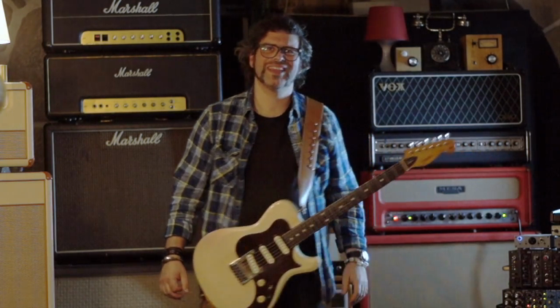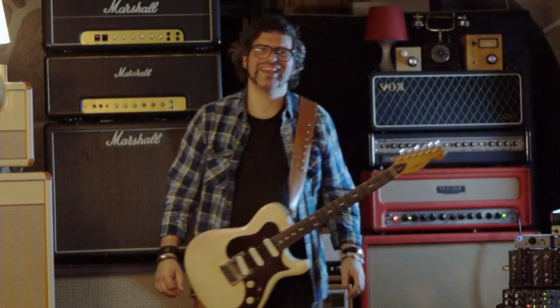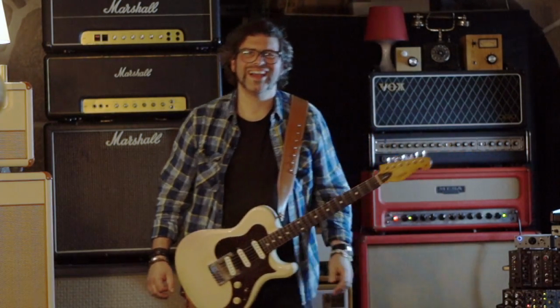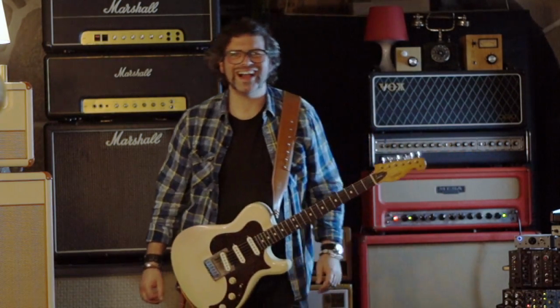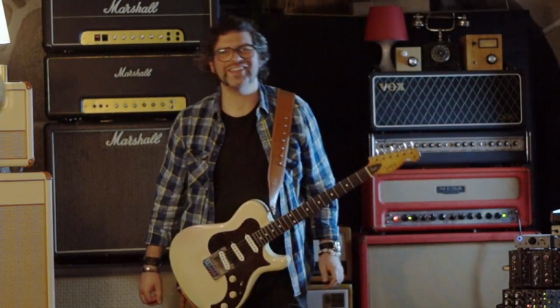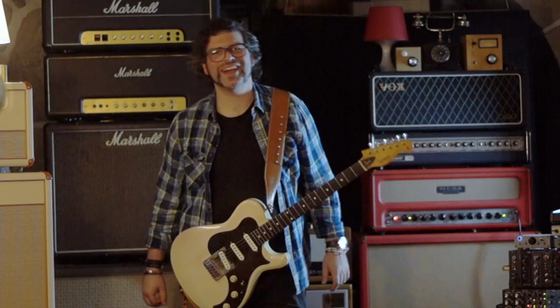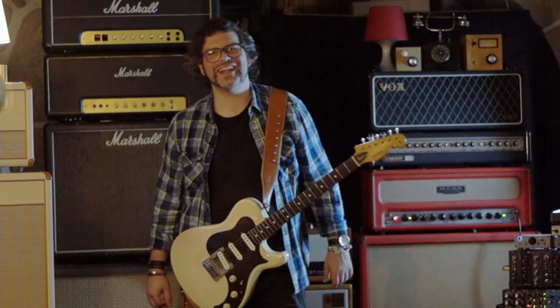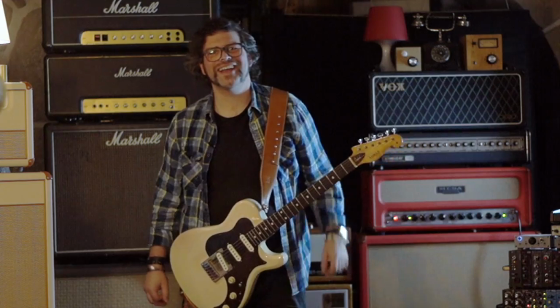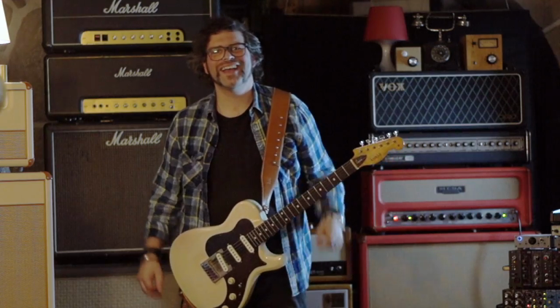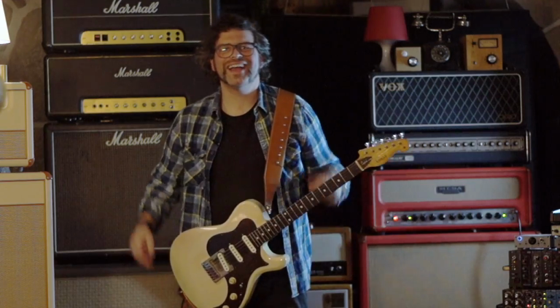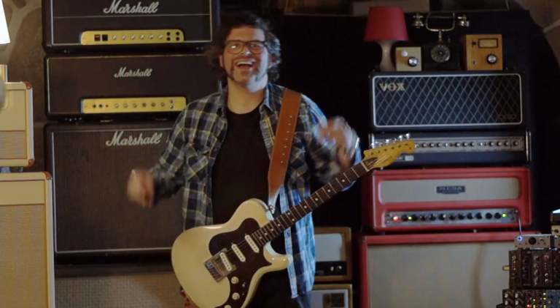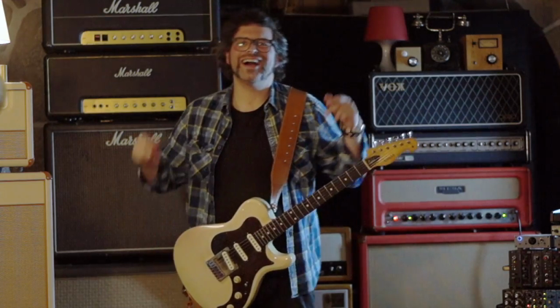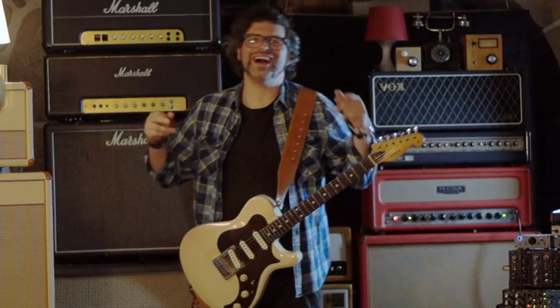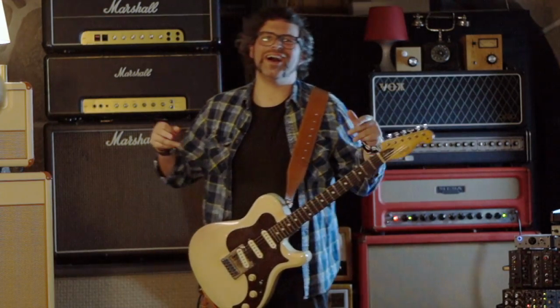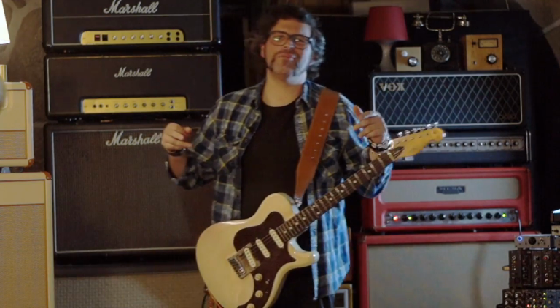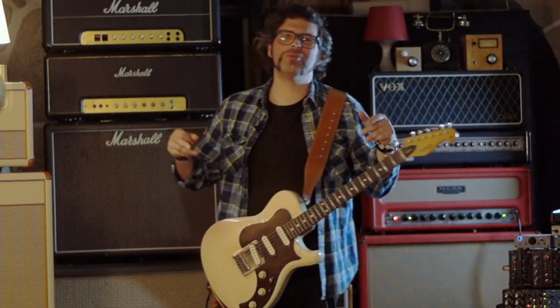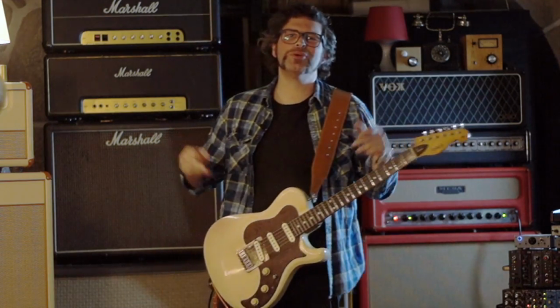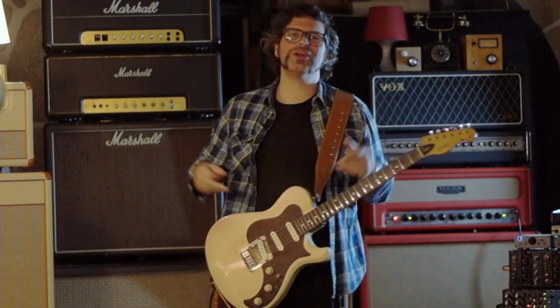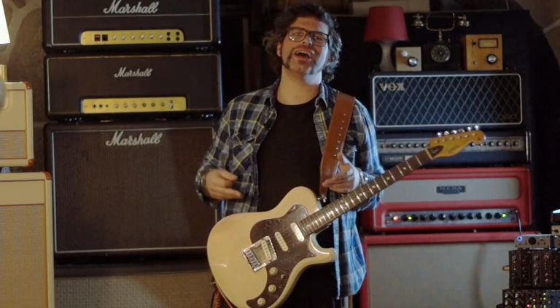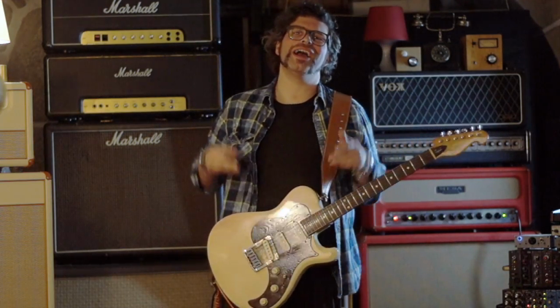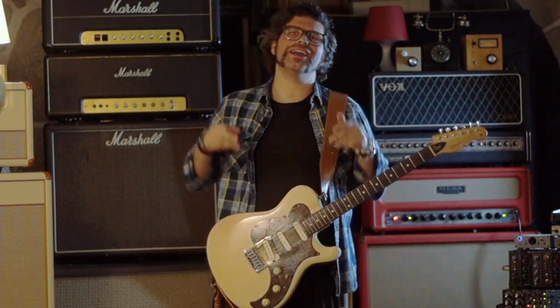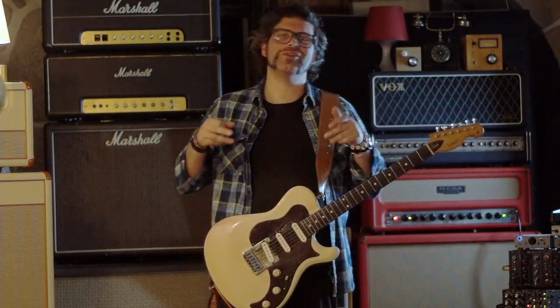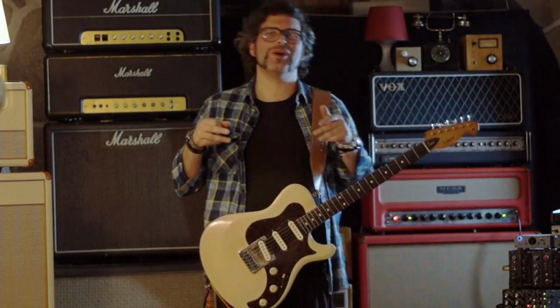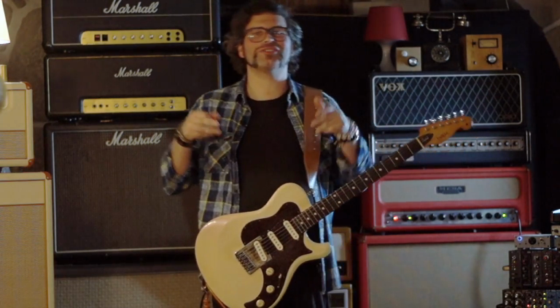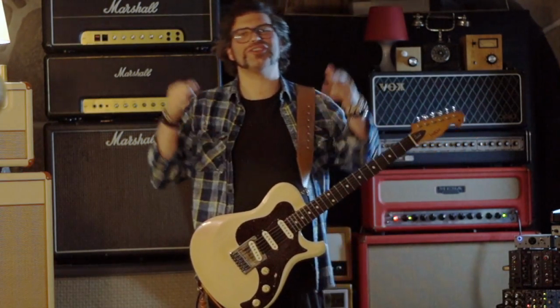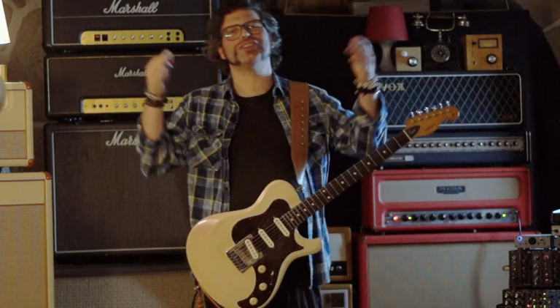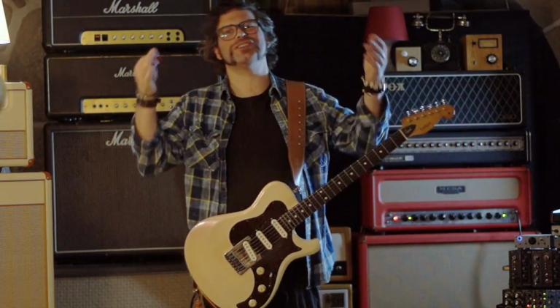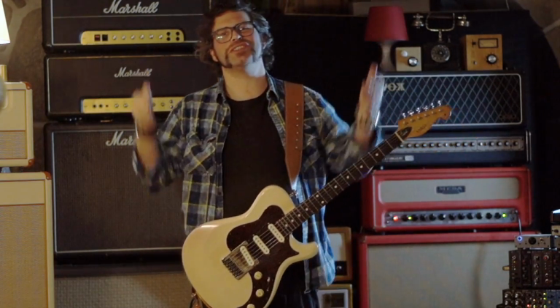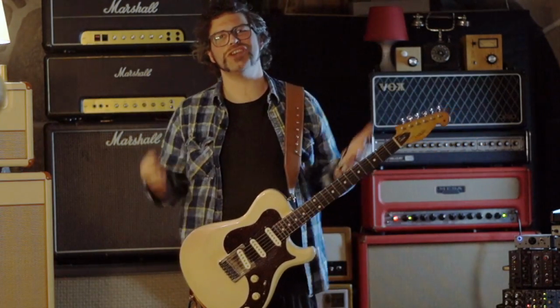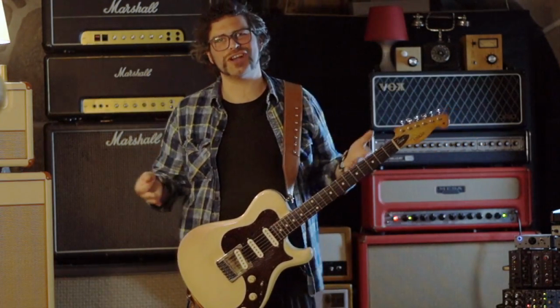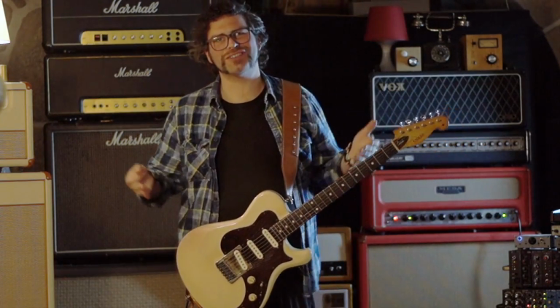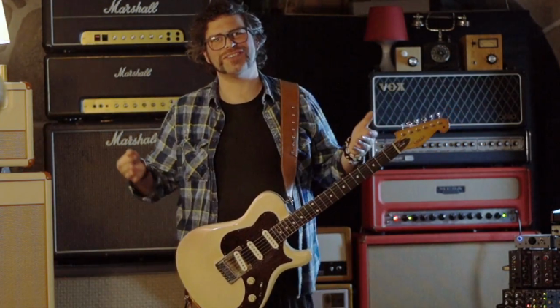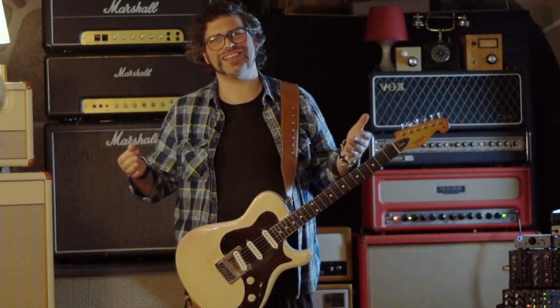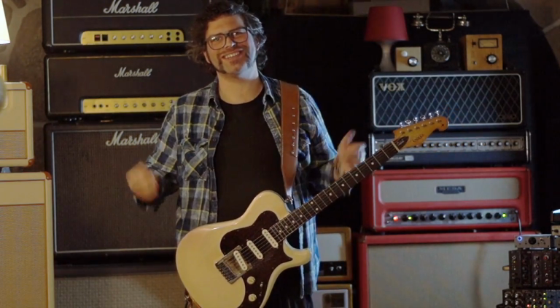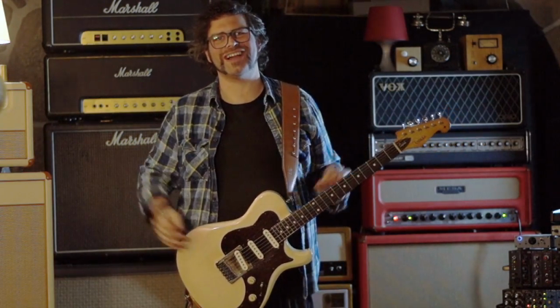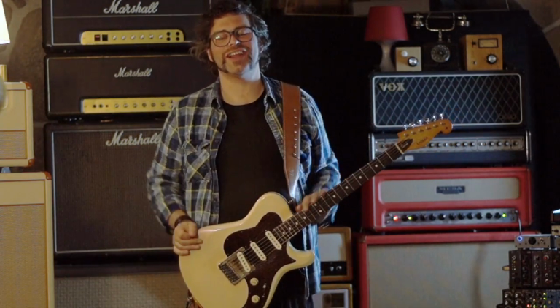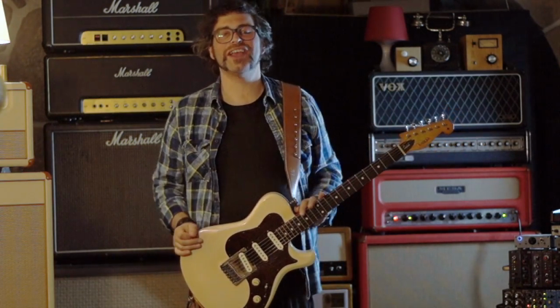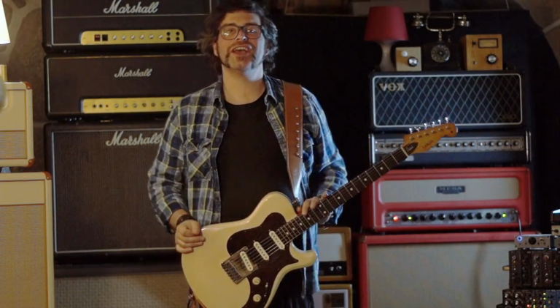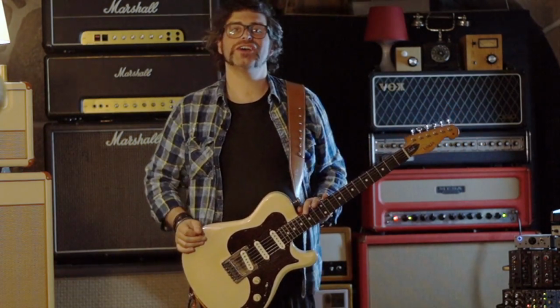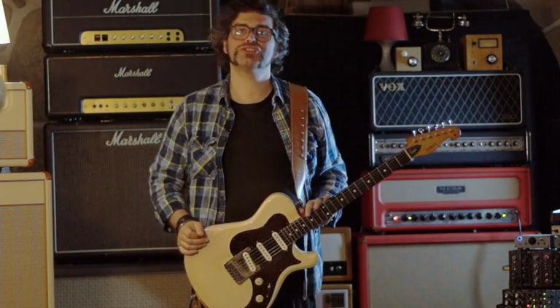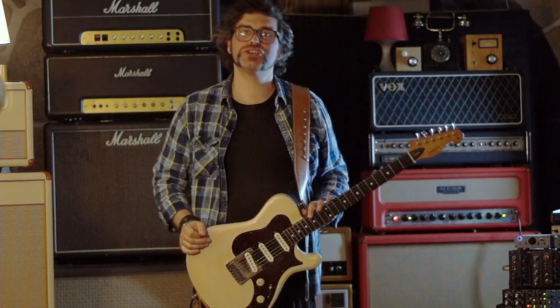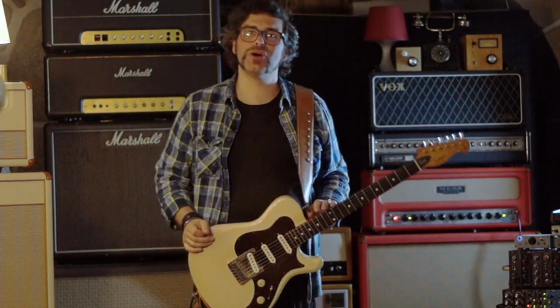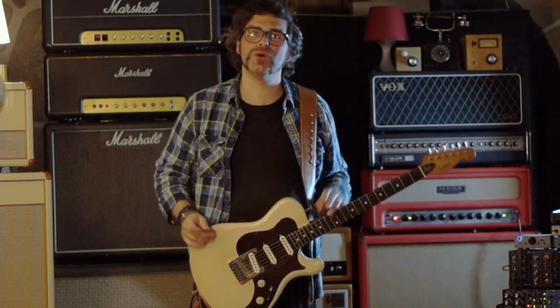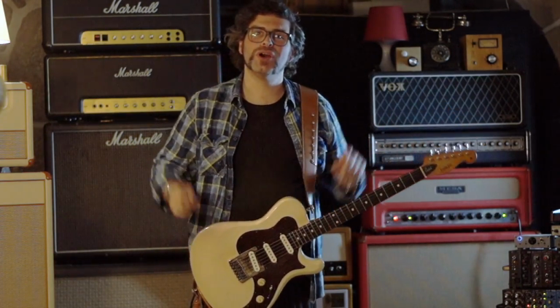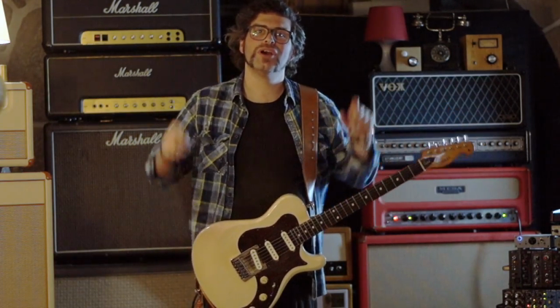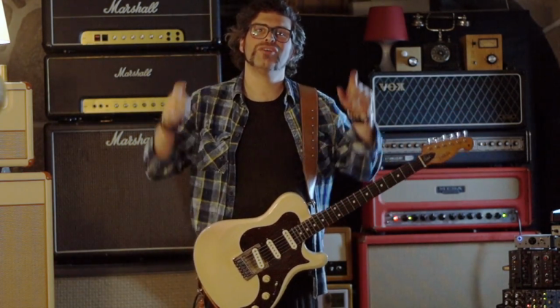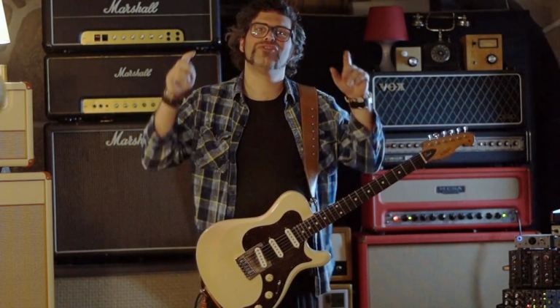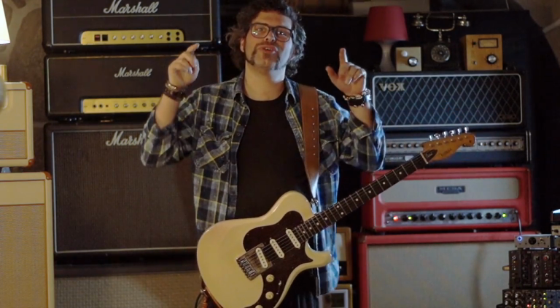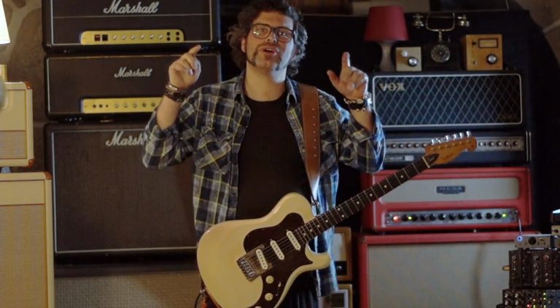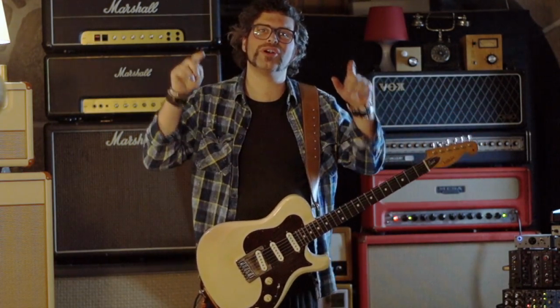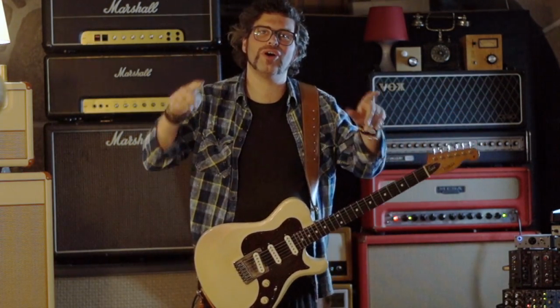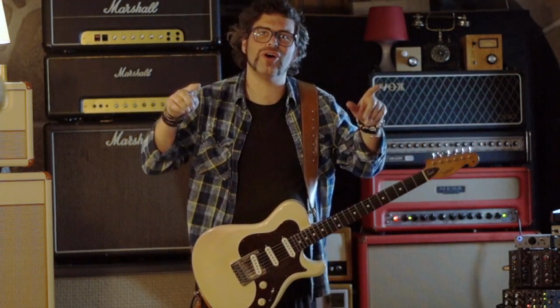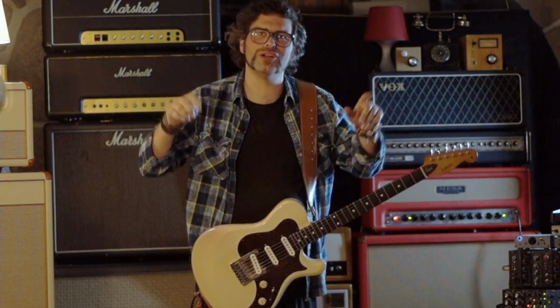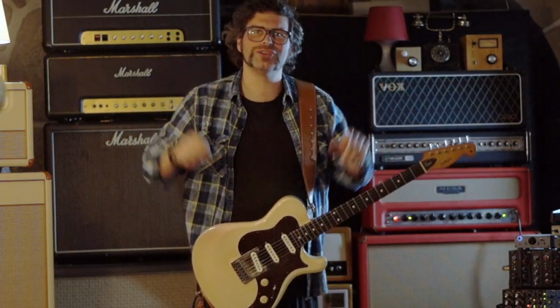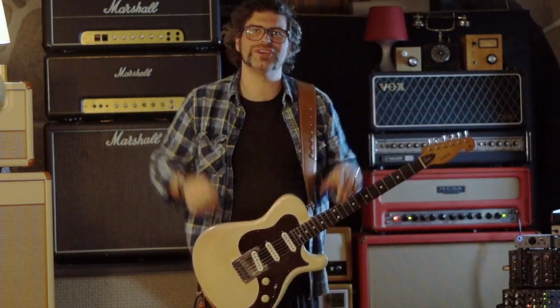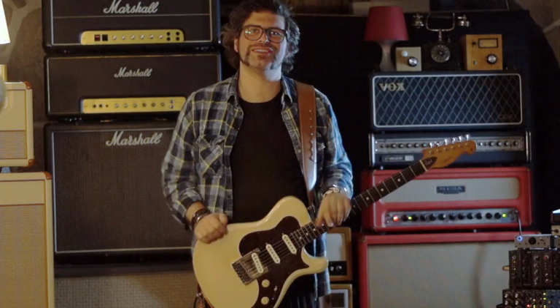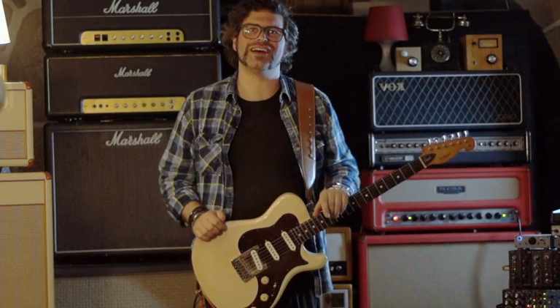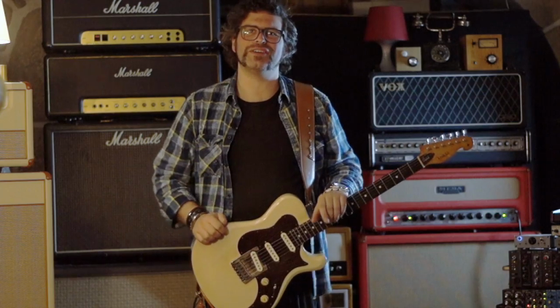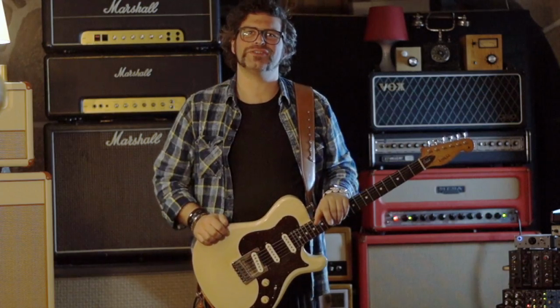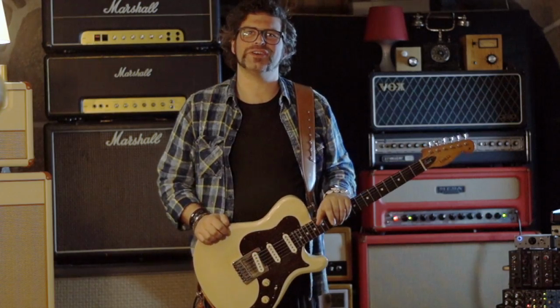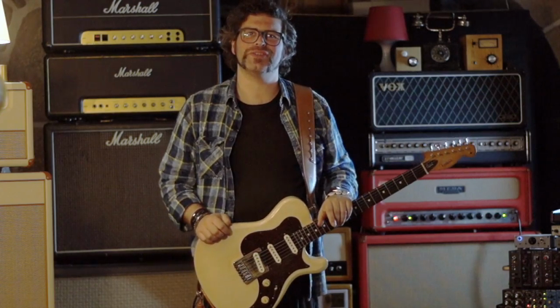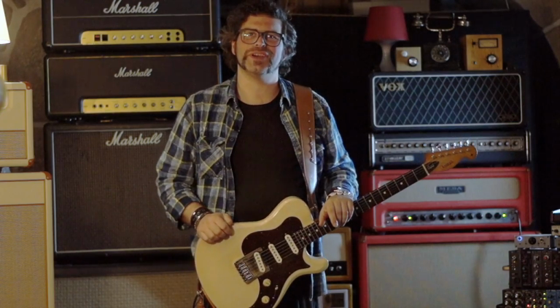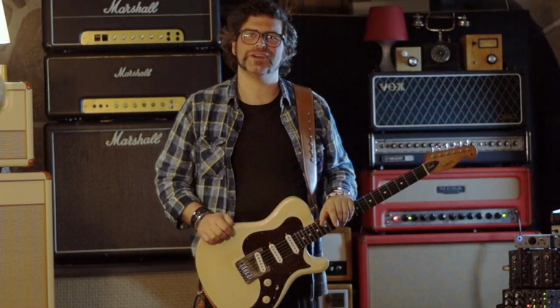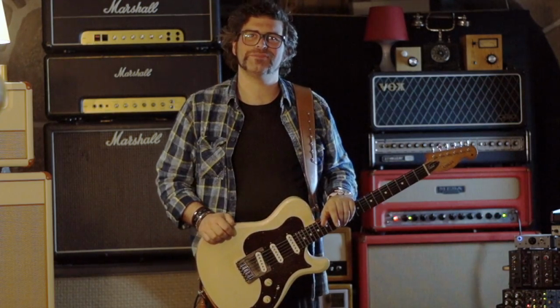Hi there, I'm Buda and you're watching Dr. Guitar, a show for all you guitarists out there.